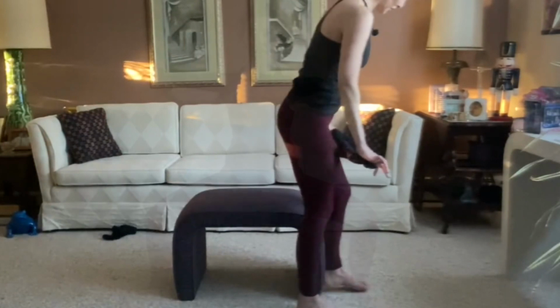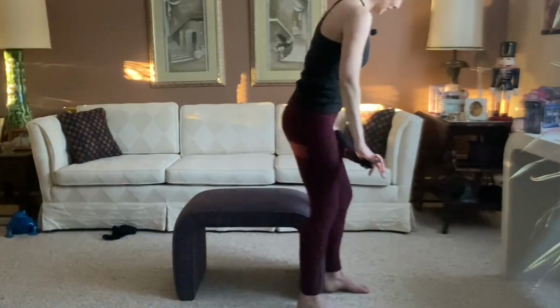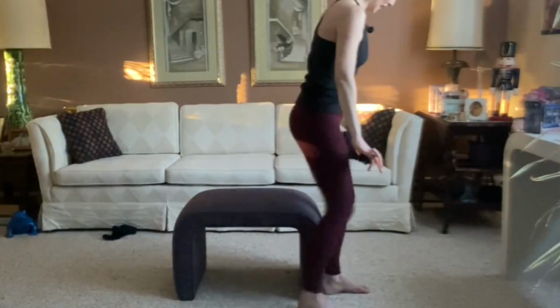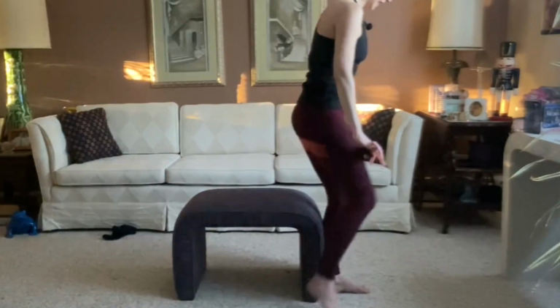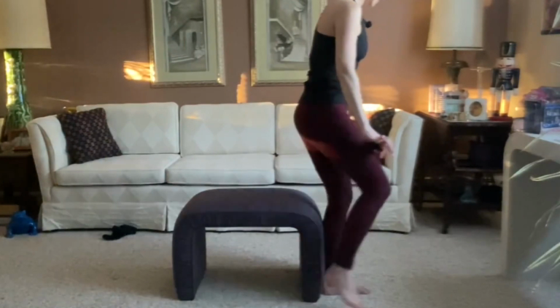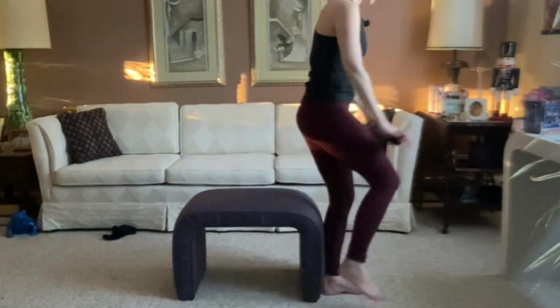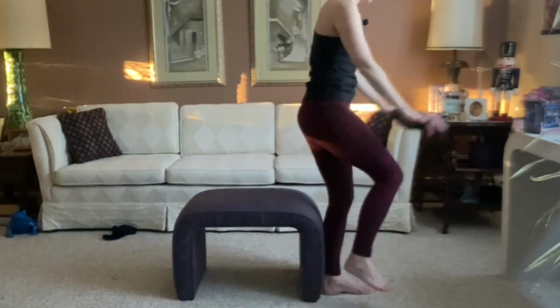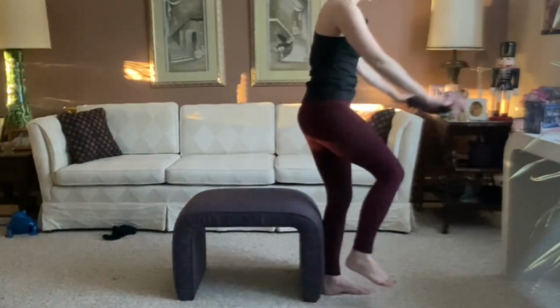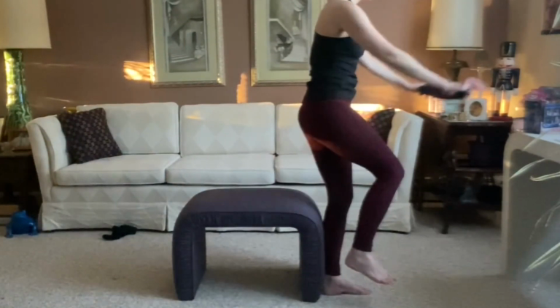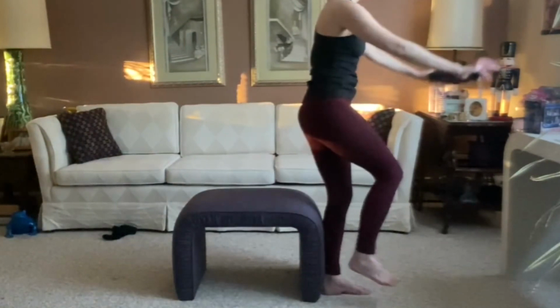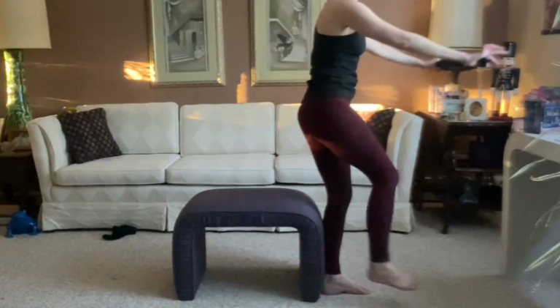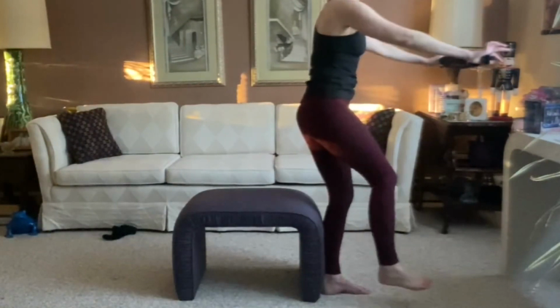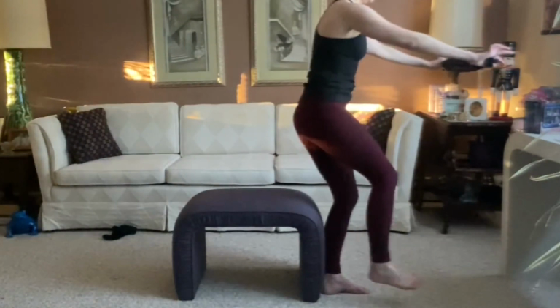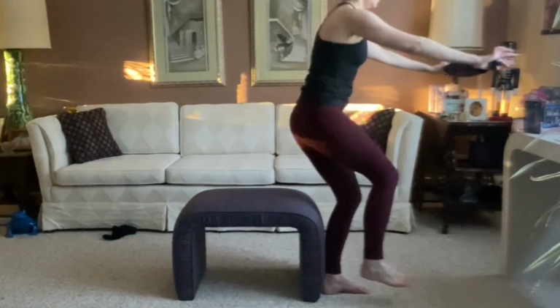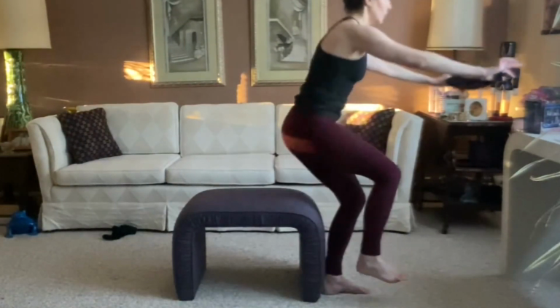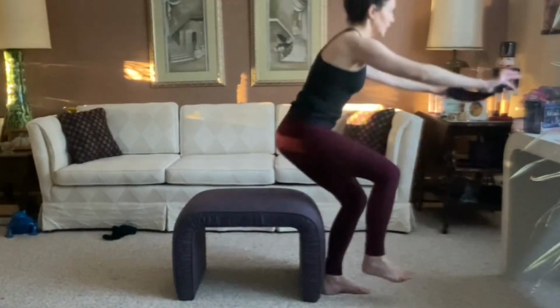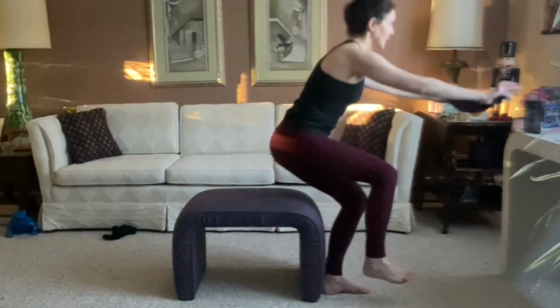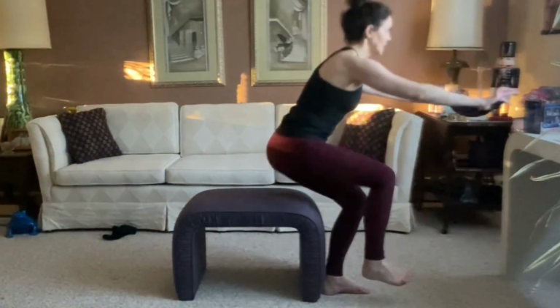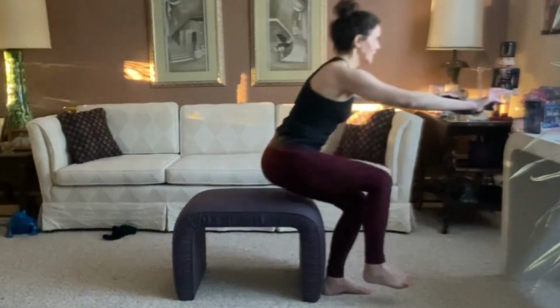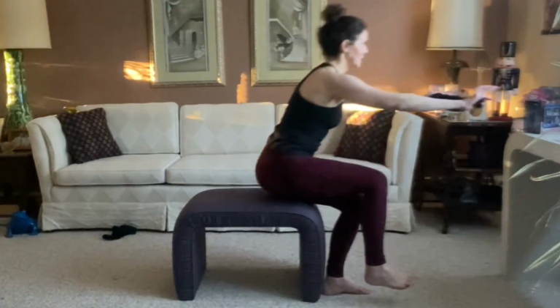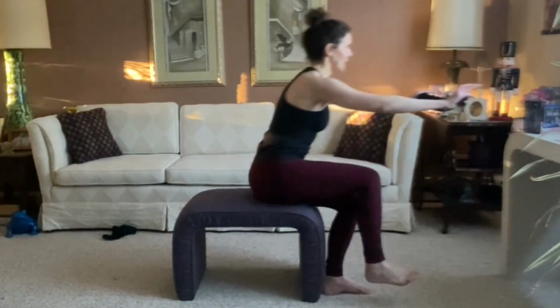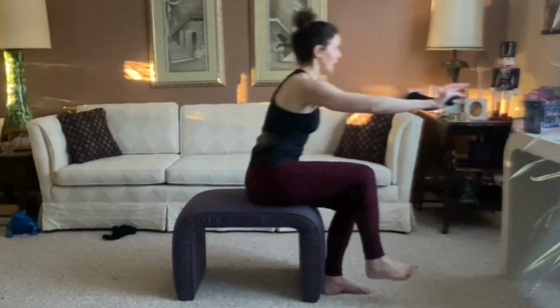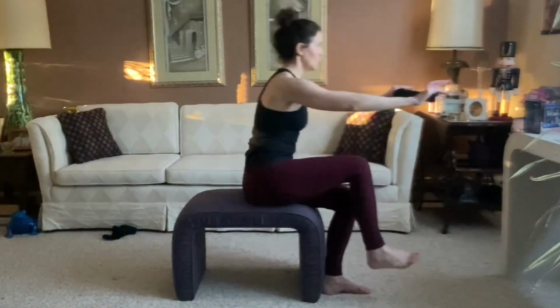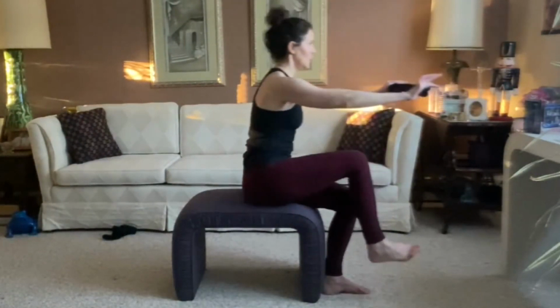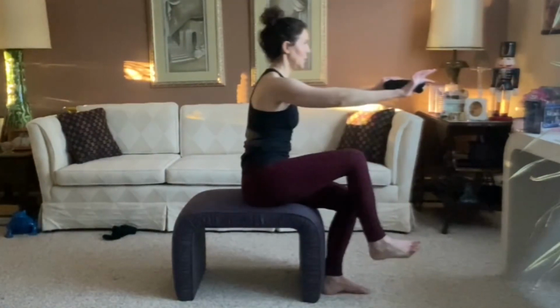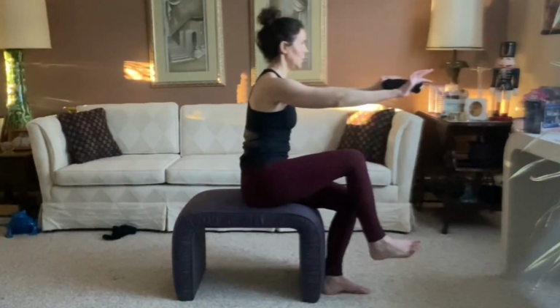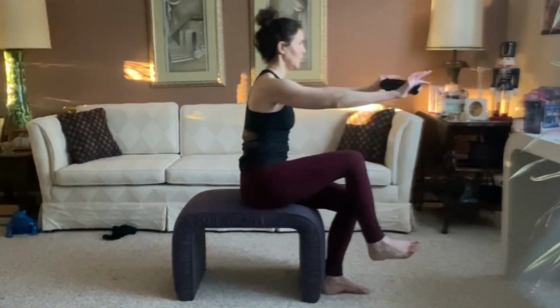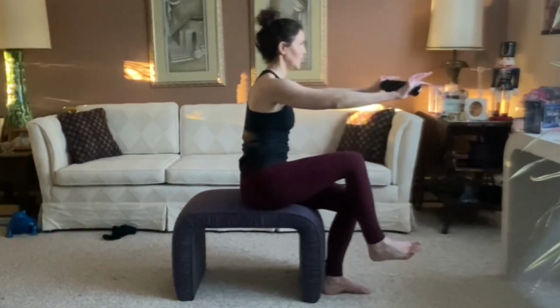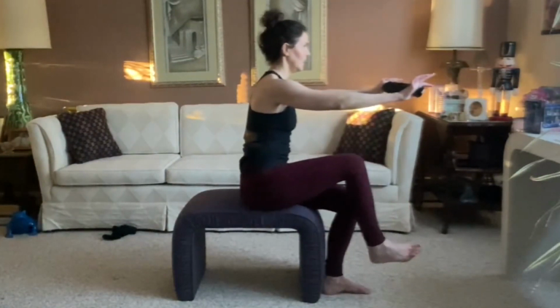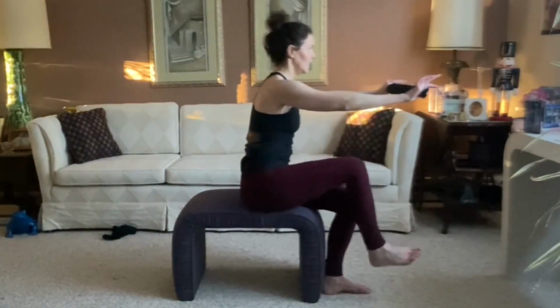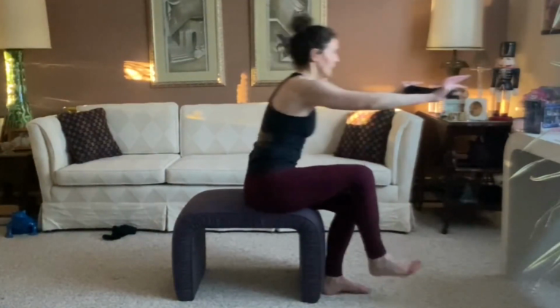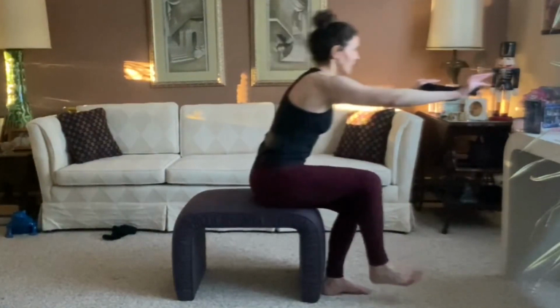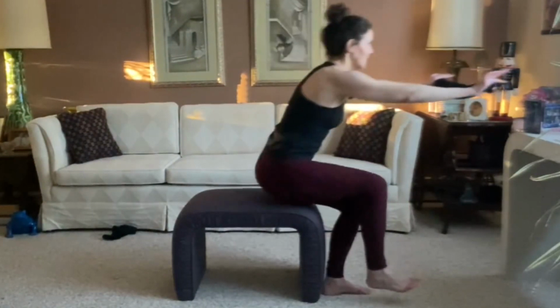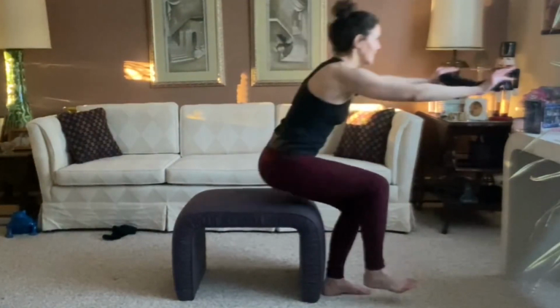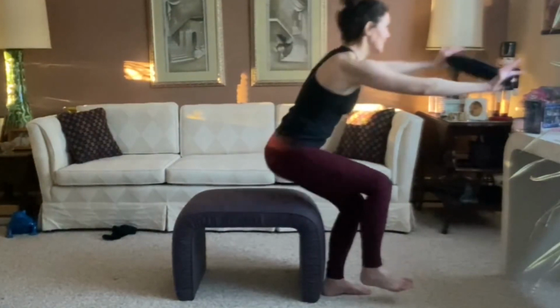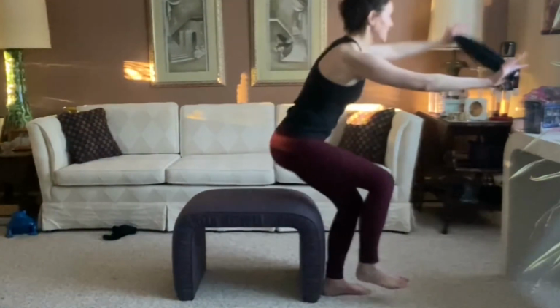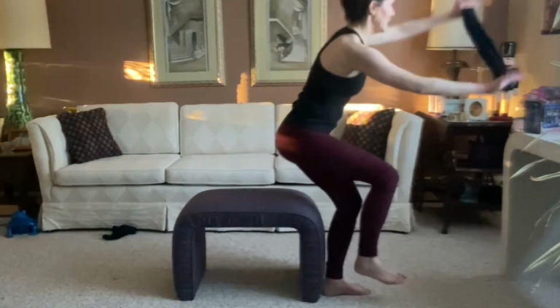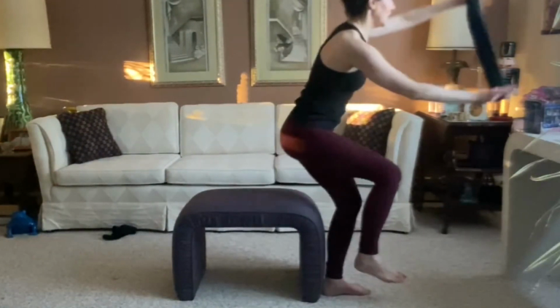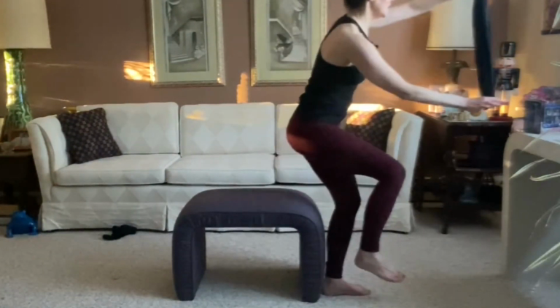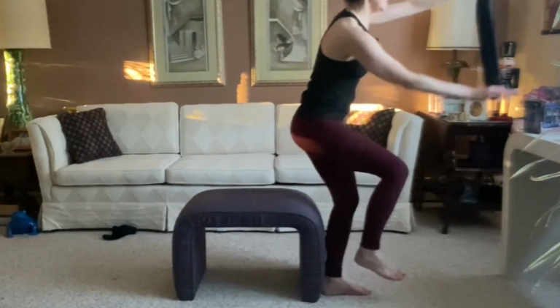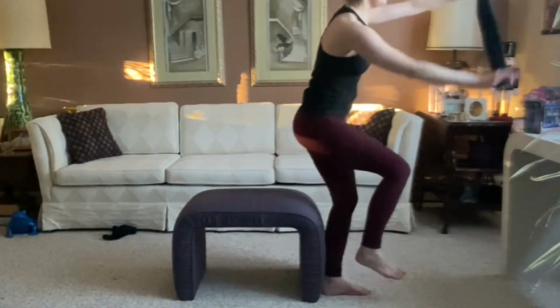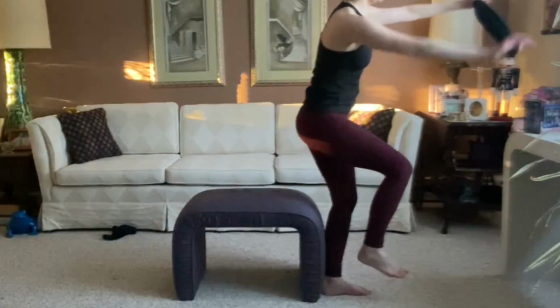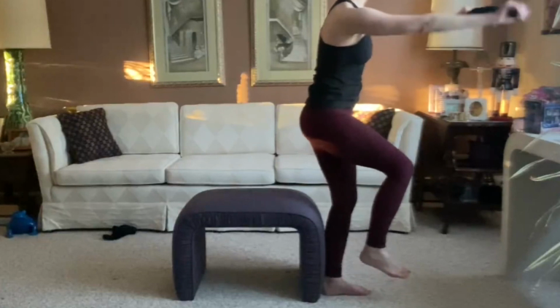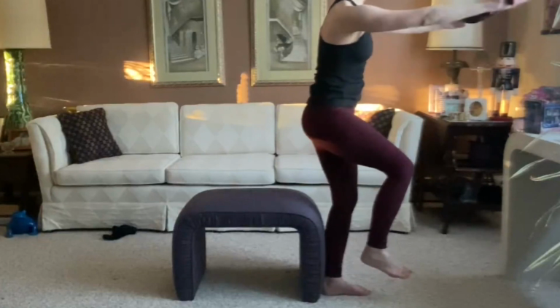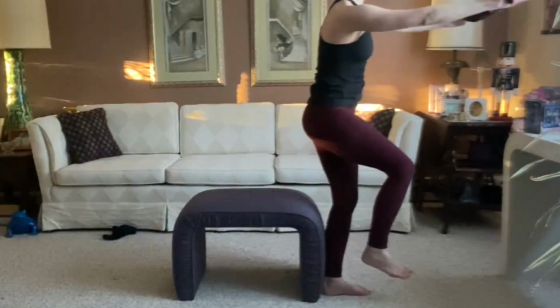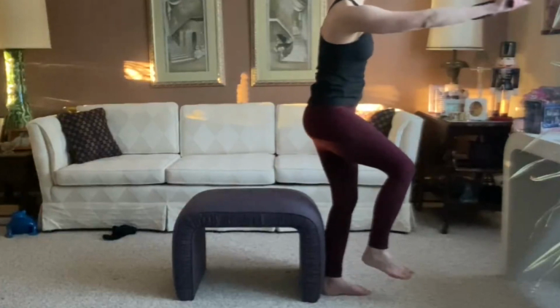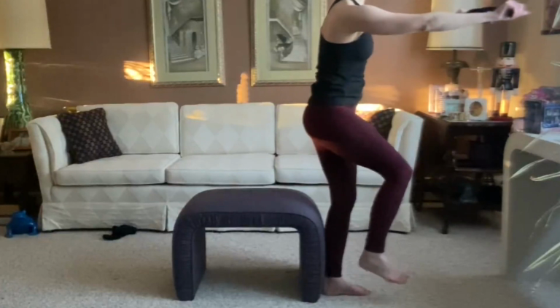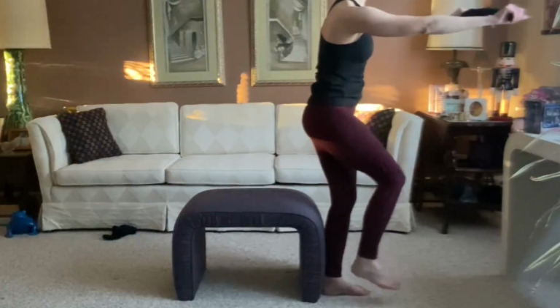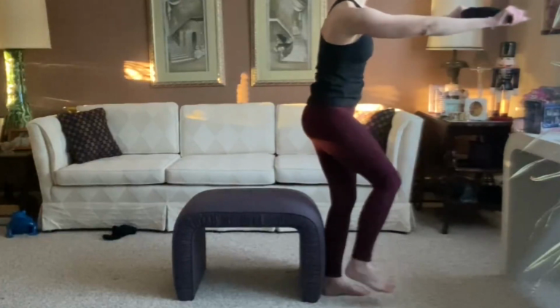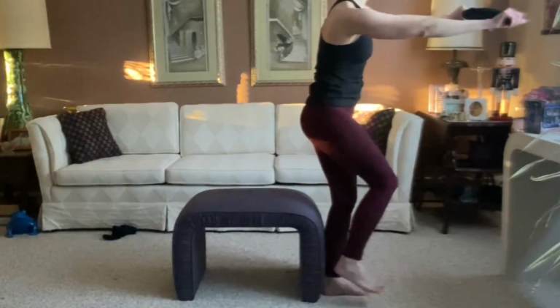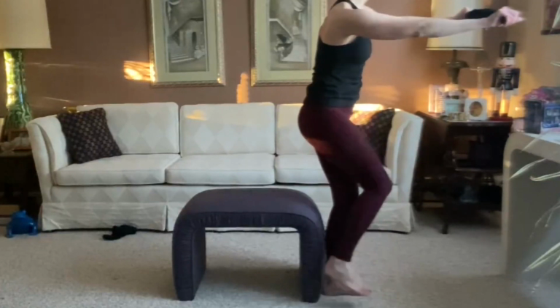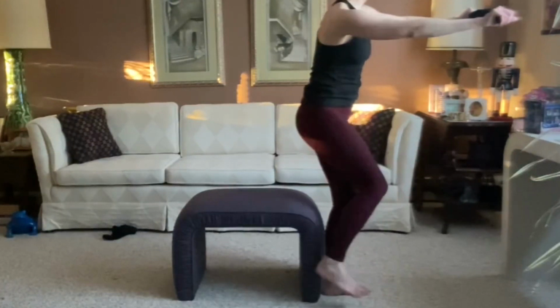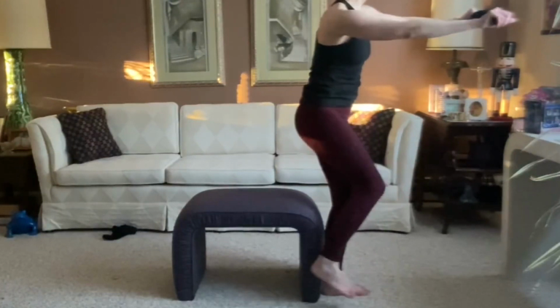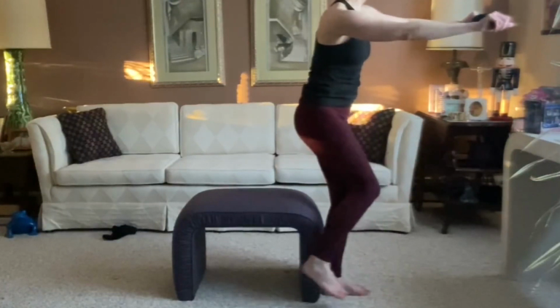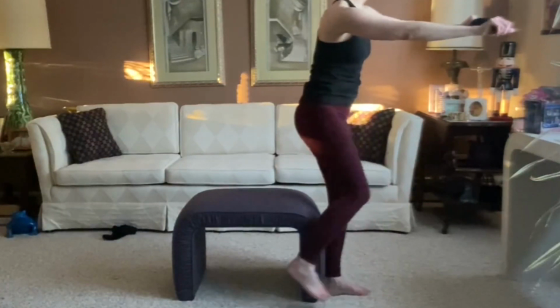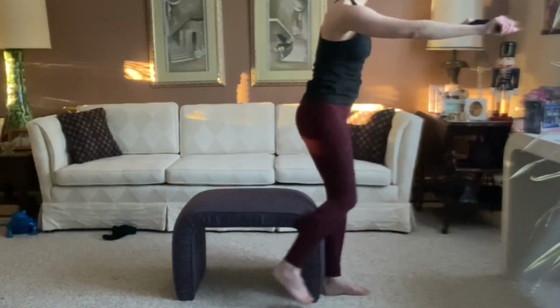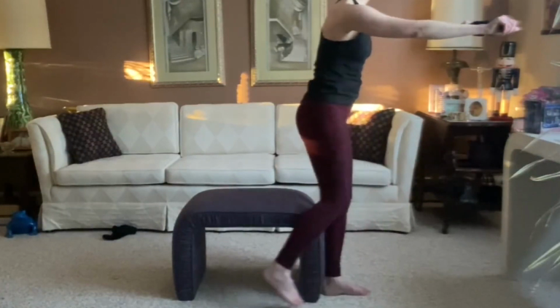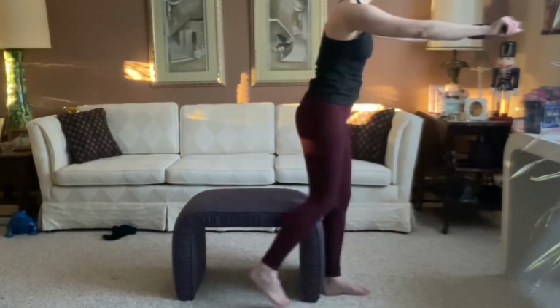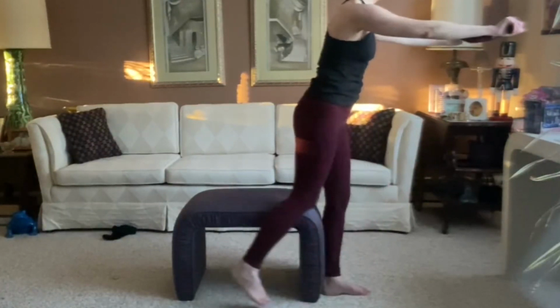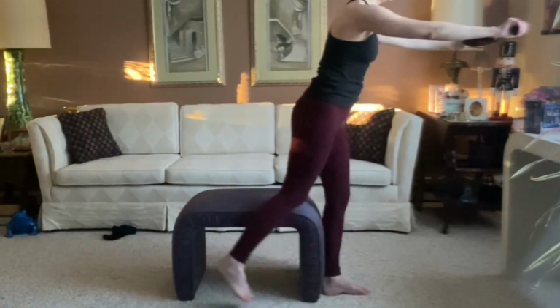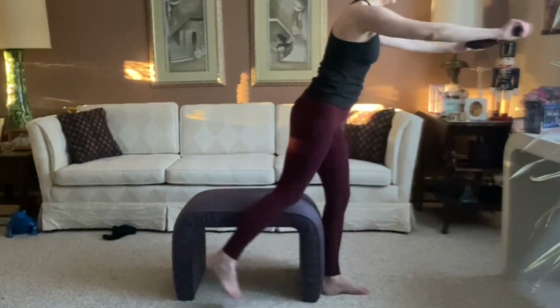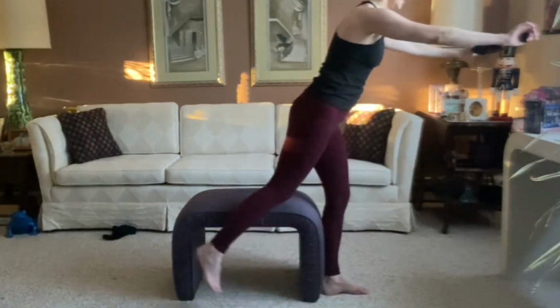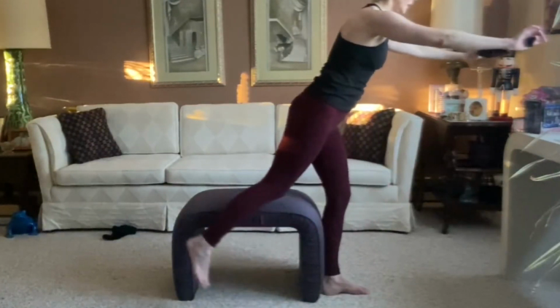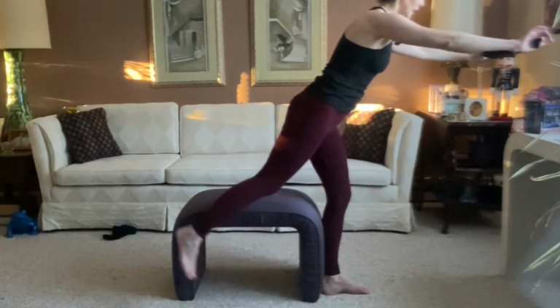If you're doing this workout full on YouTube, there's a plie pulse in between each side. If you're here, you're just switching sides.